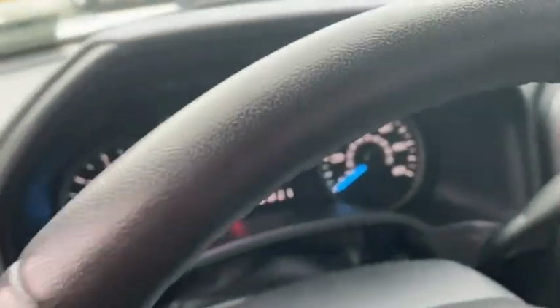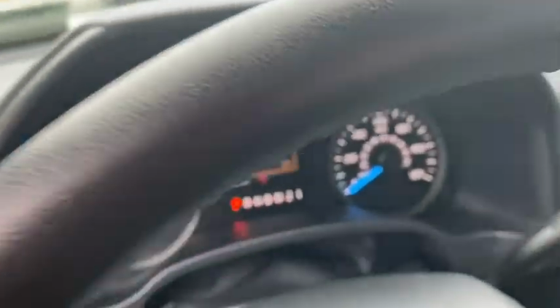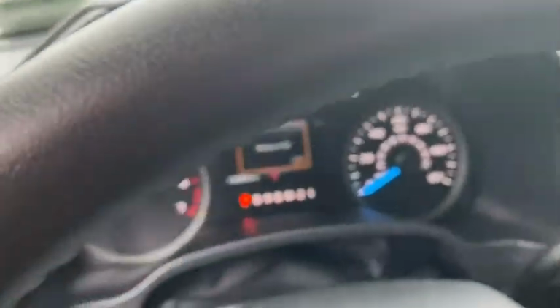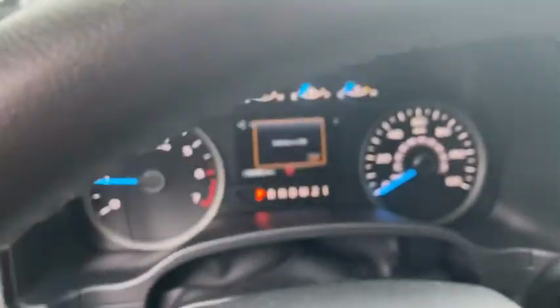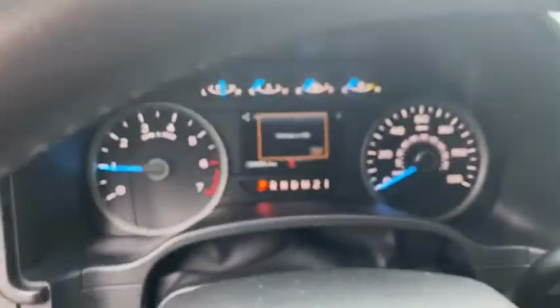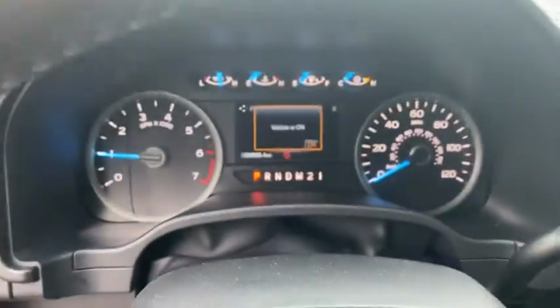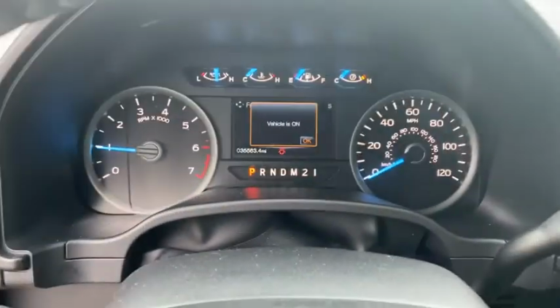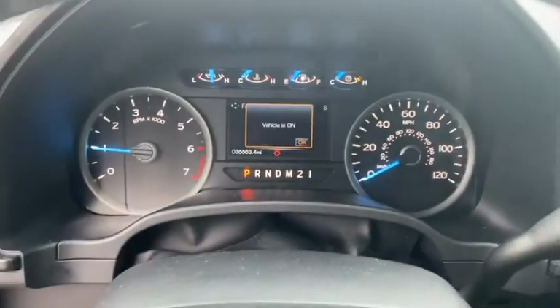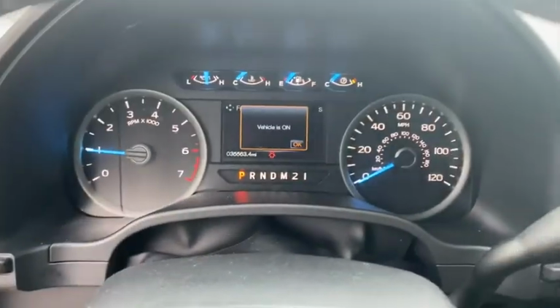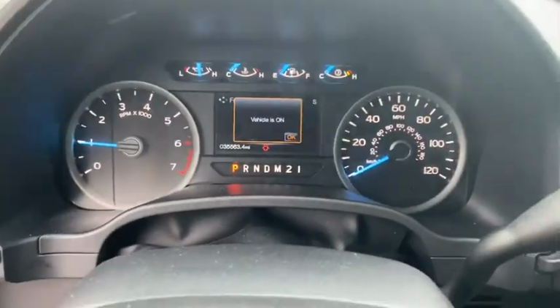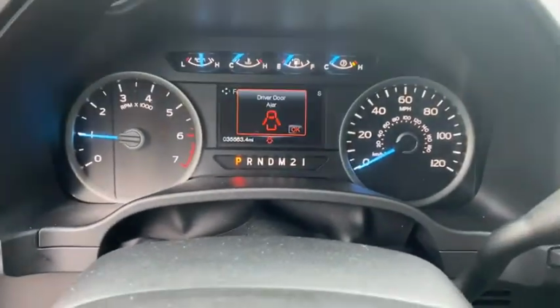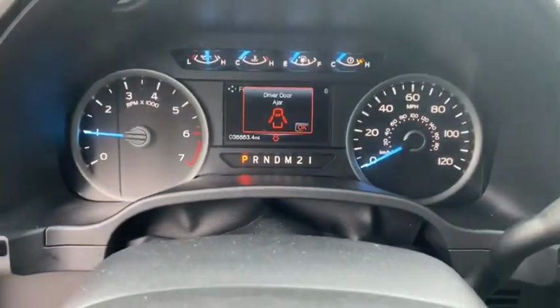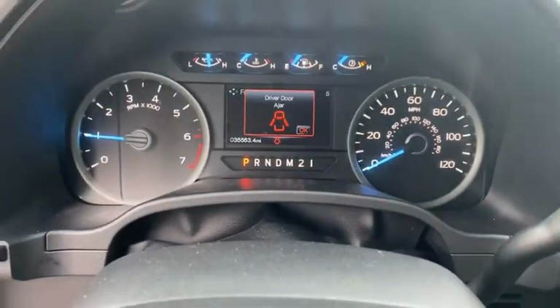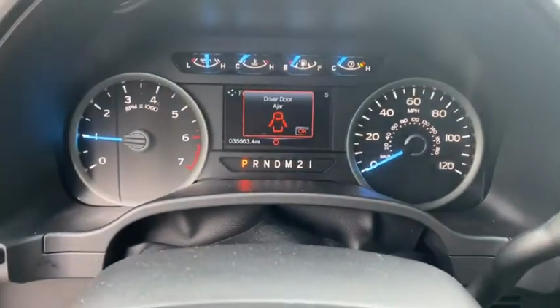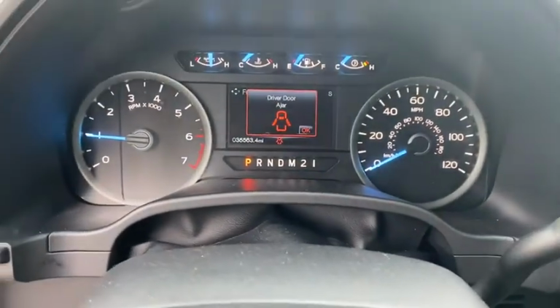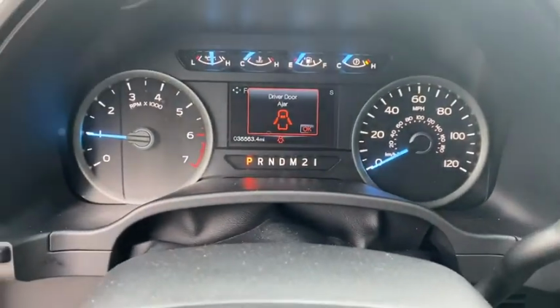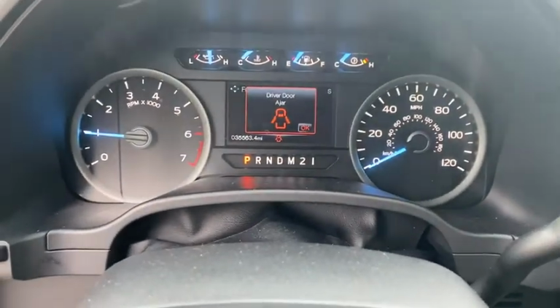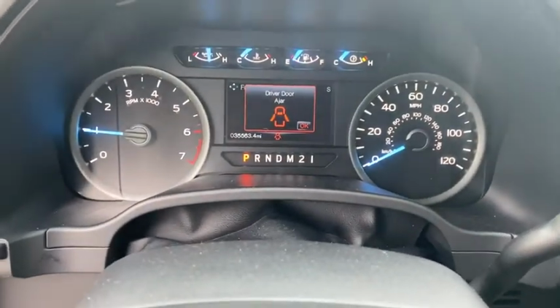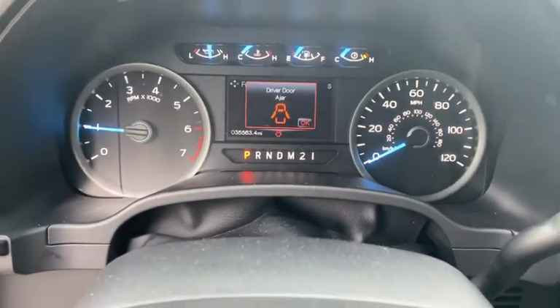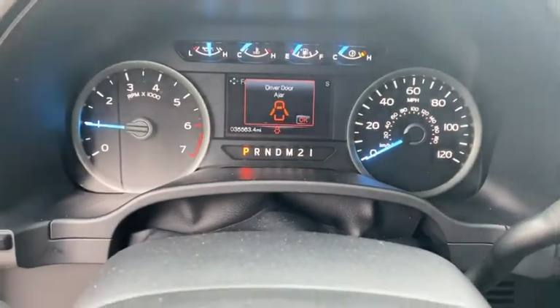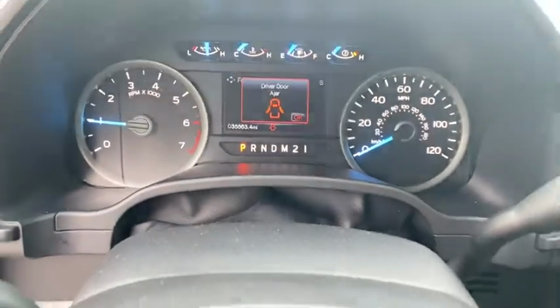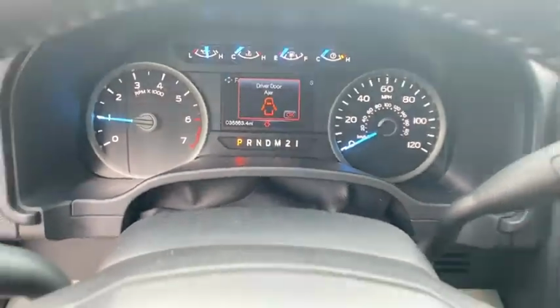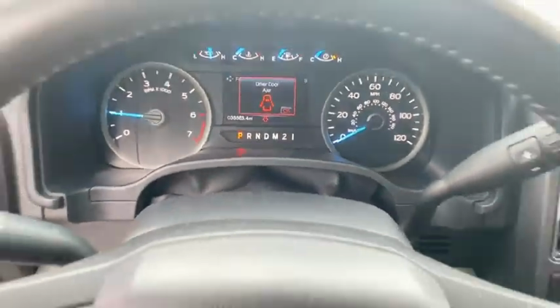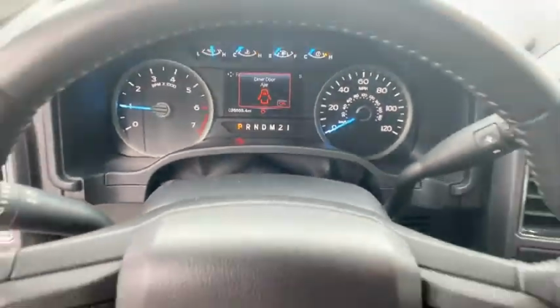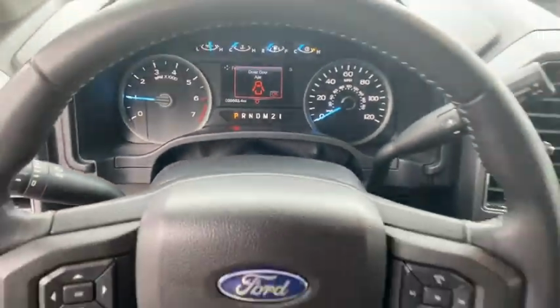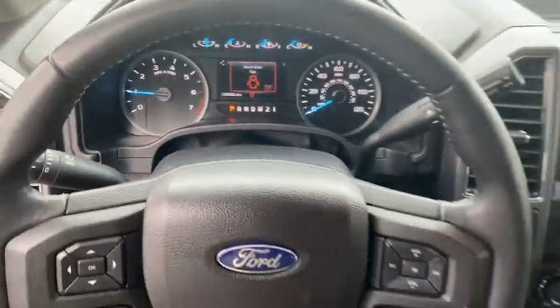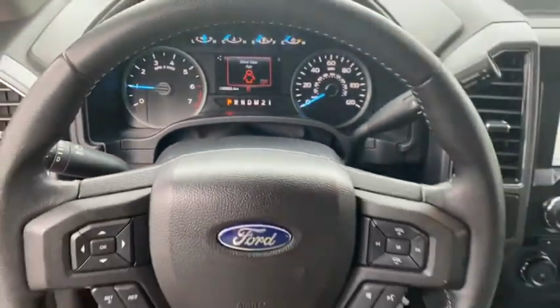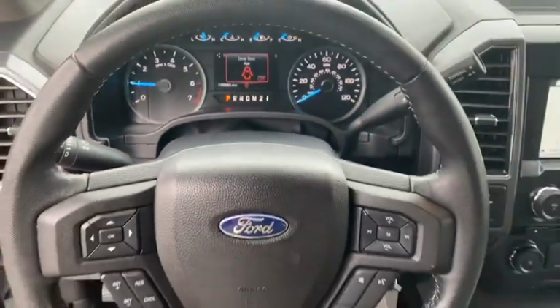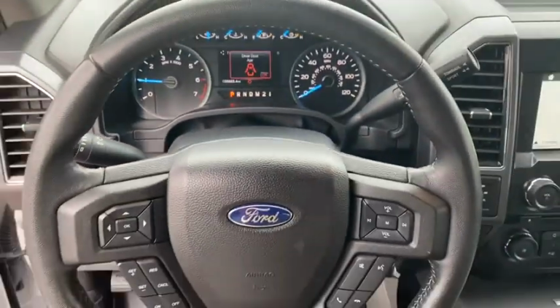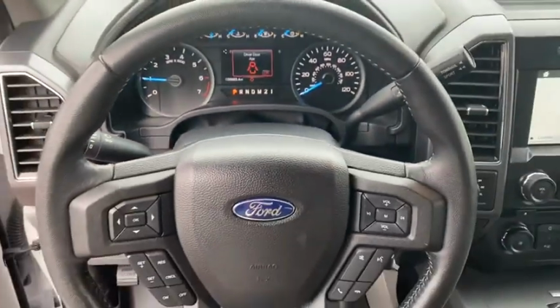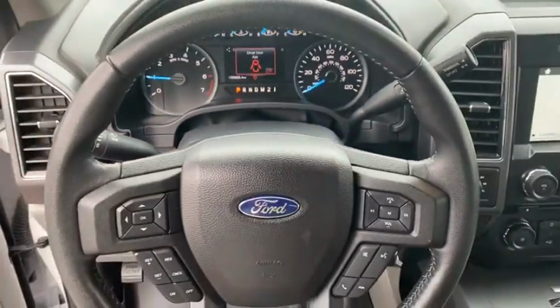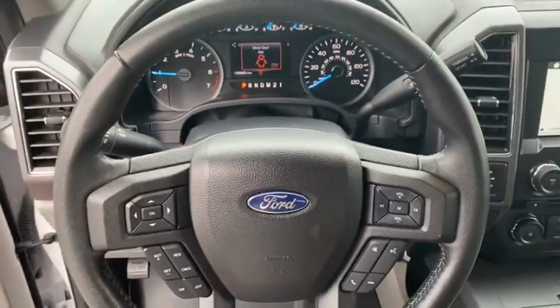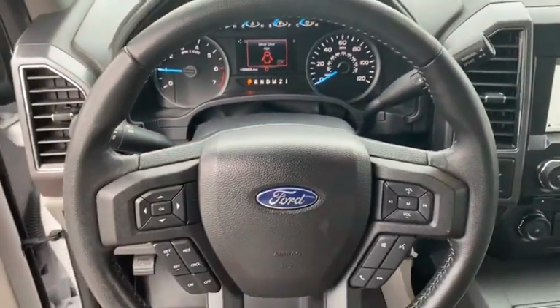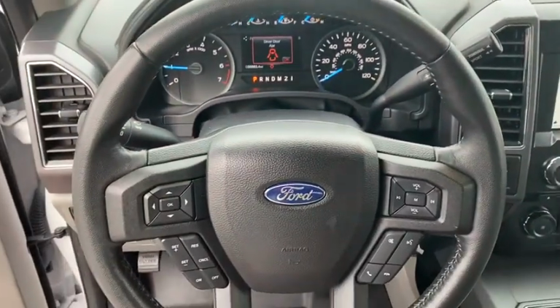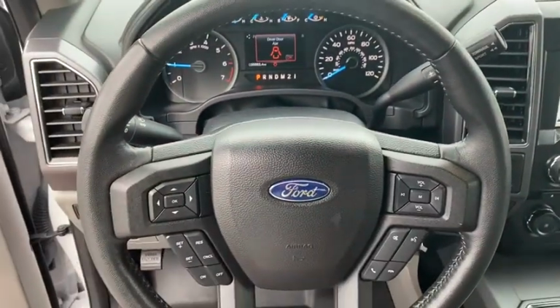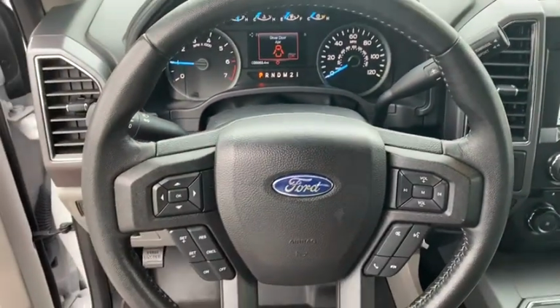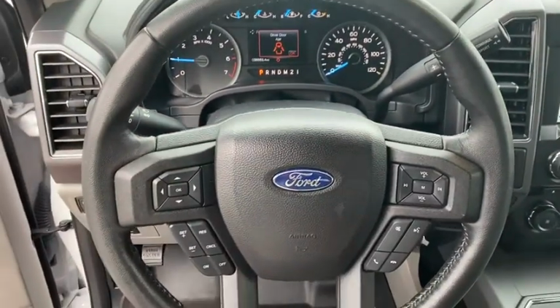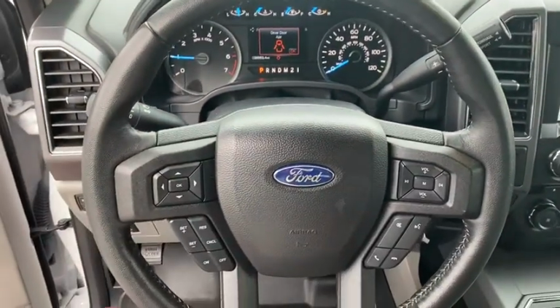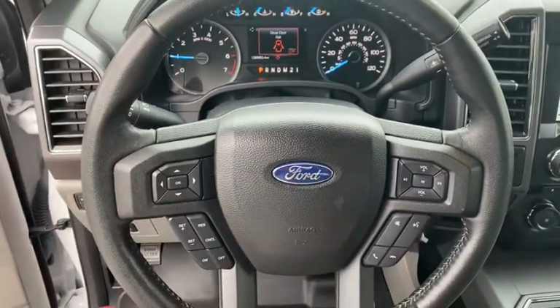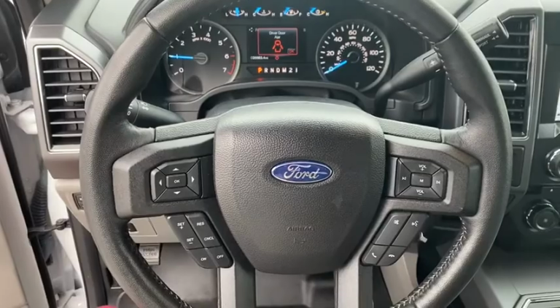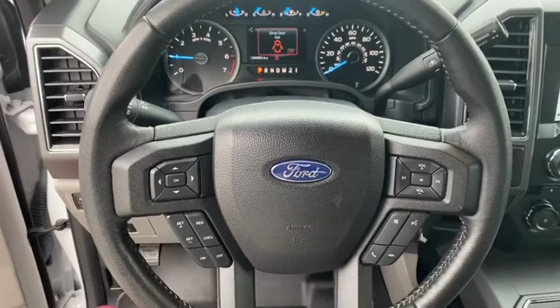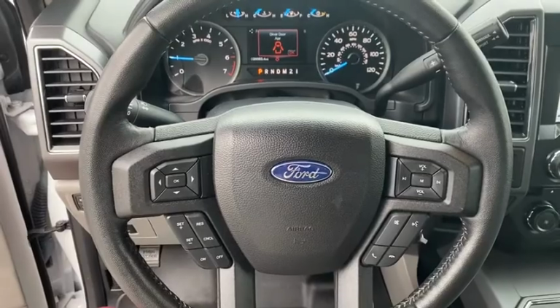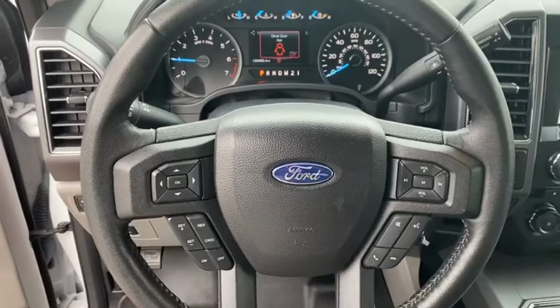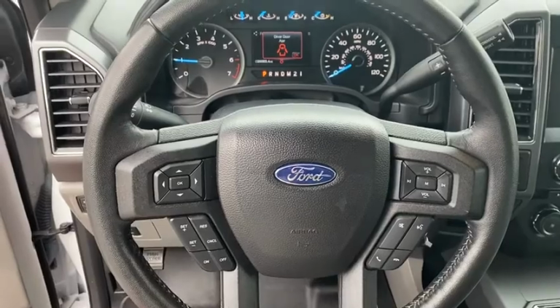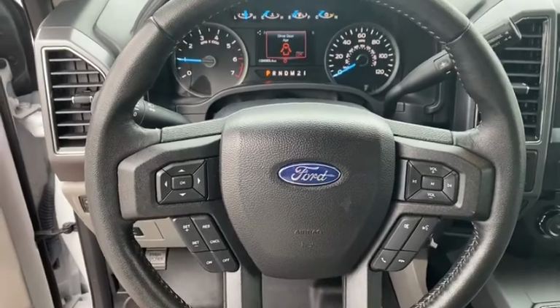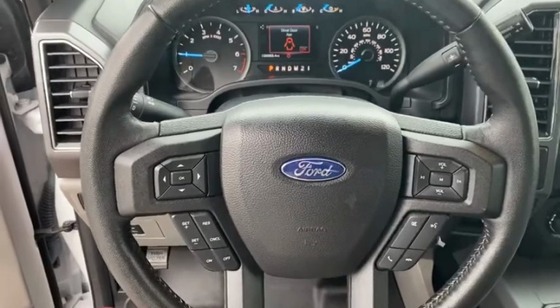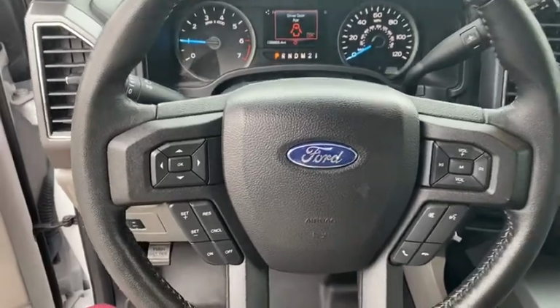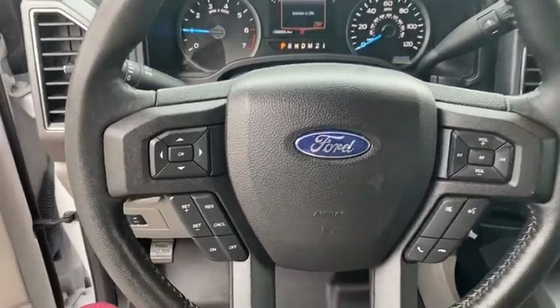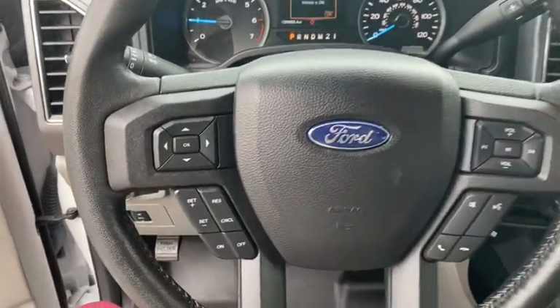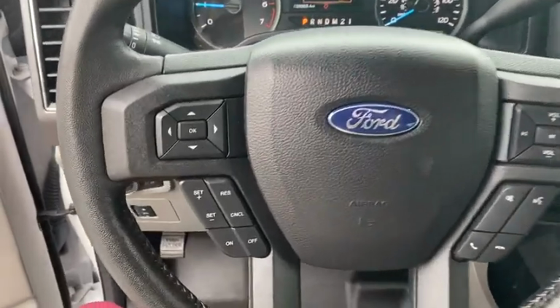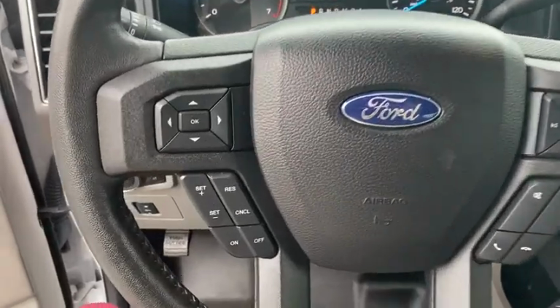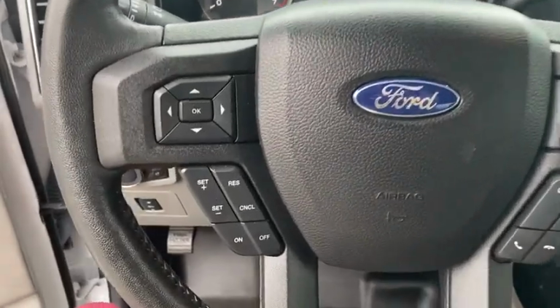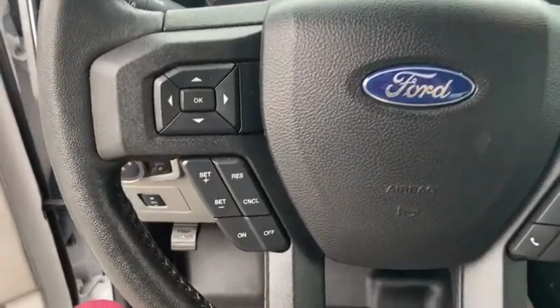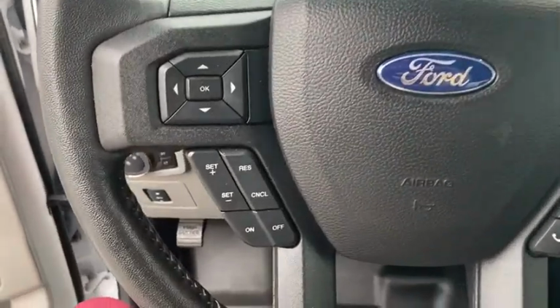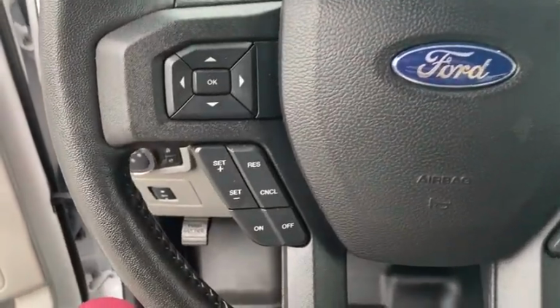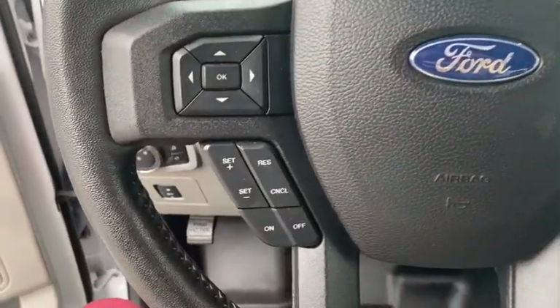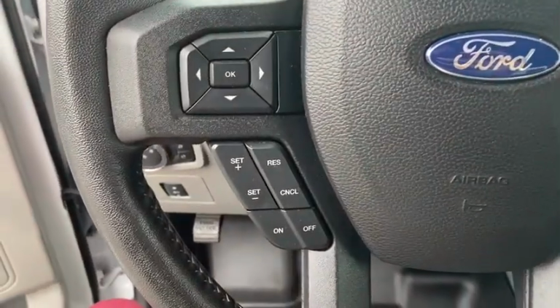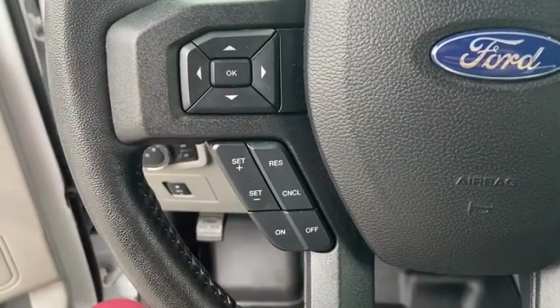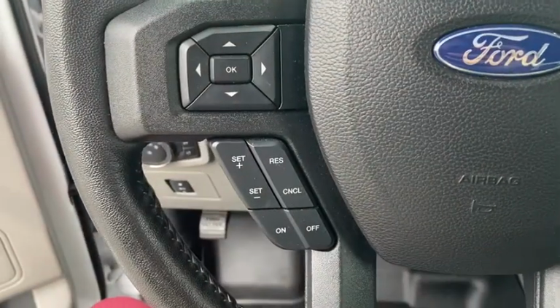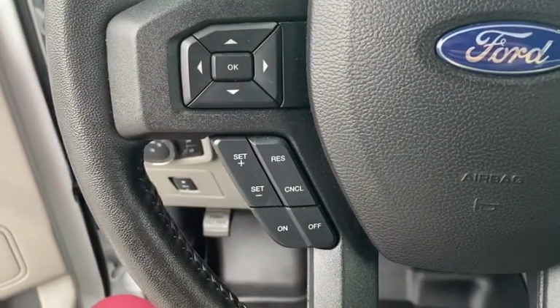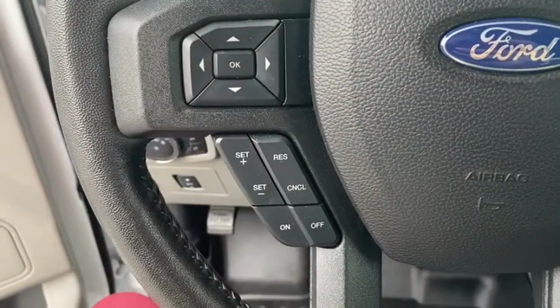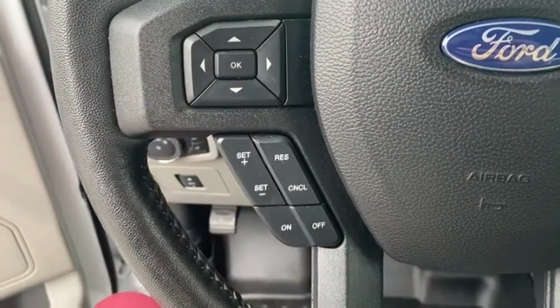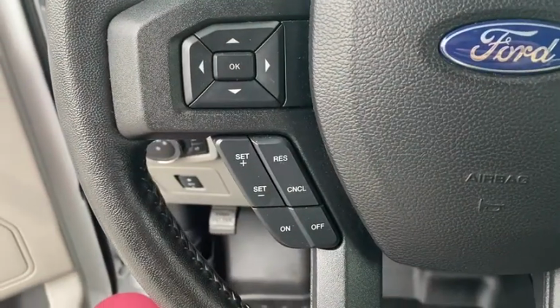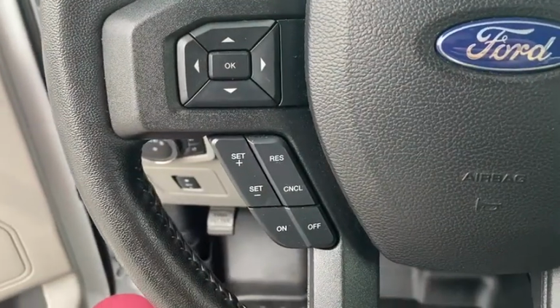Rear window defroster. Heated front seat. Compass. Brake assist. Tachometer. Tilt steering wheel. Towing package.